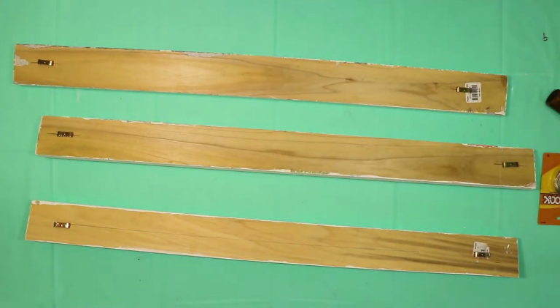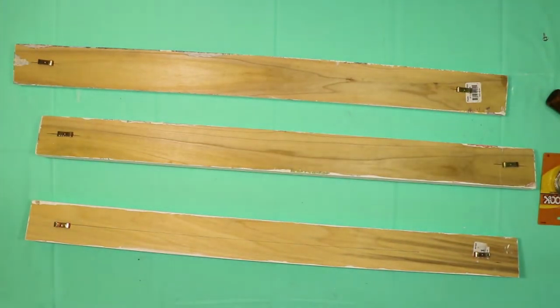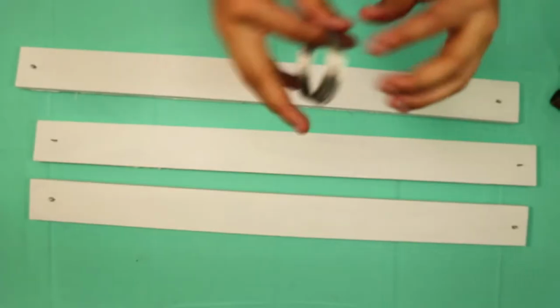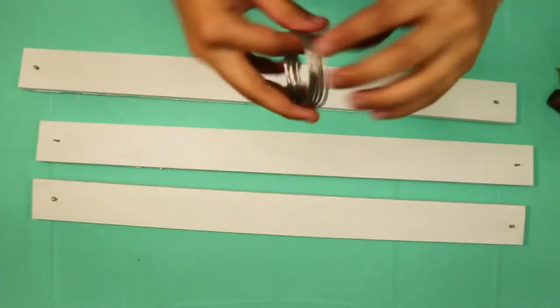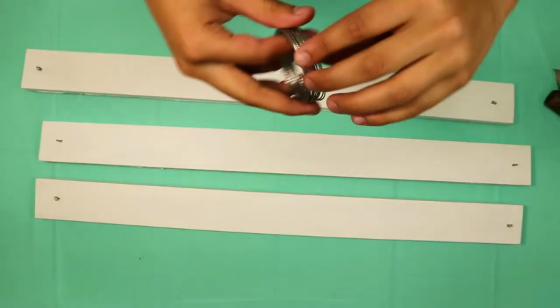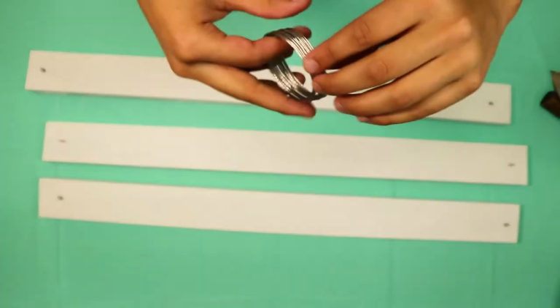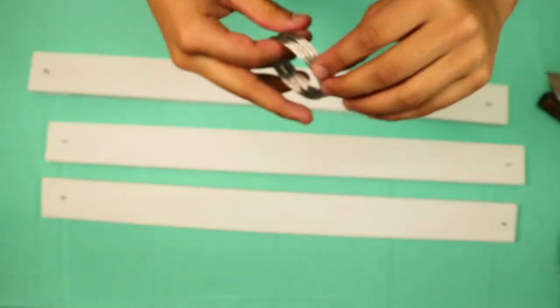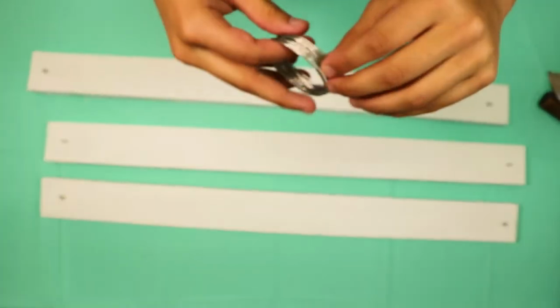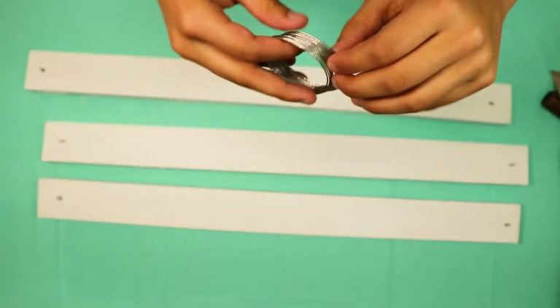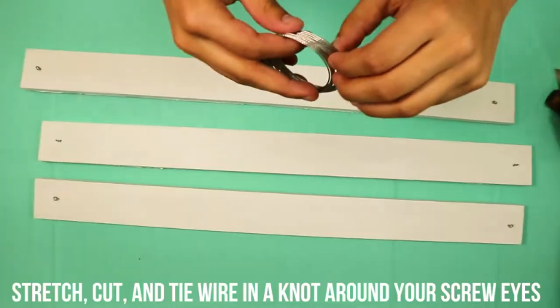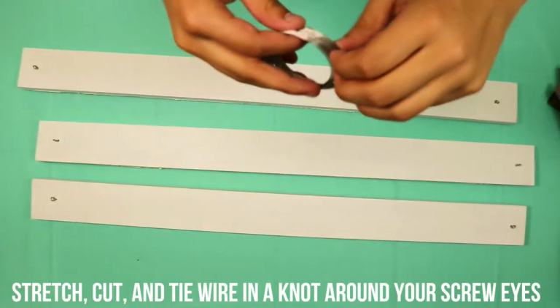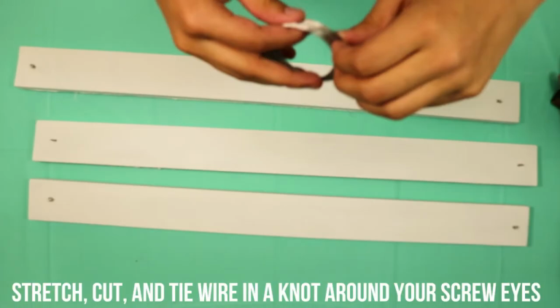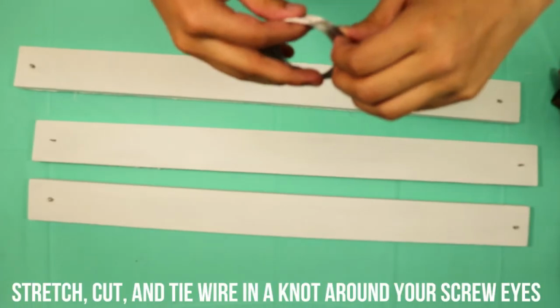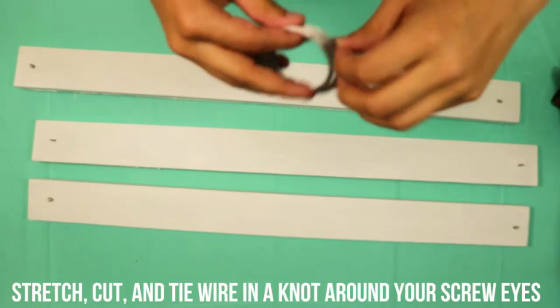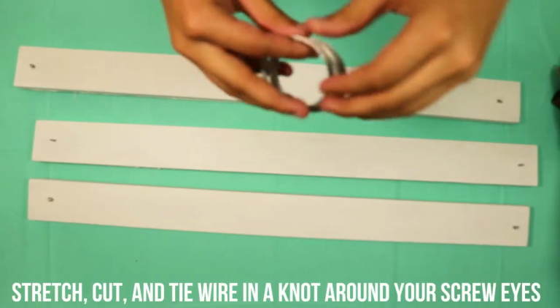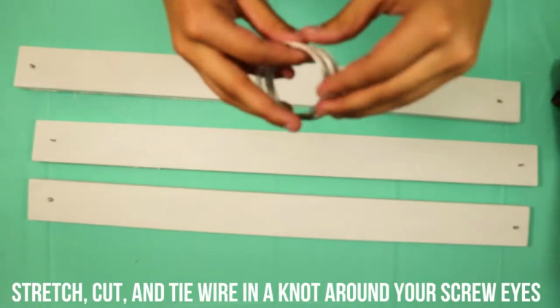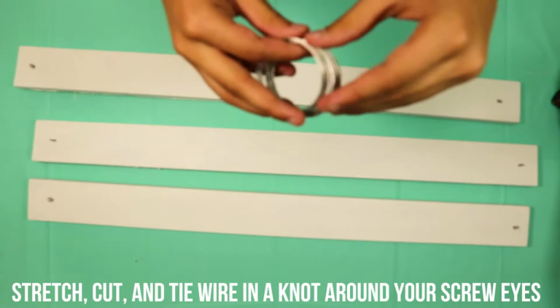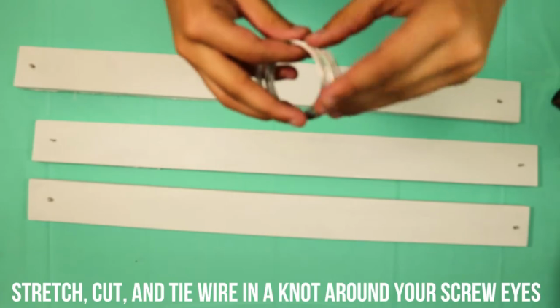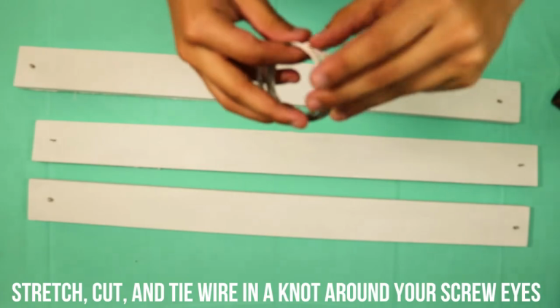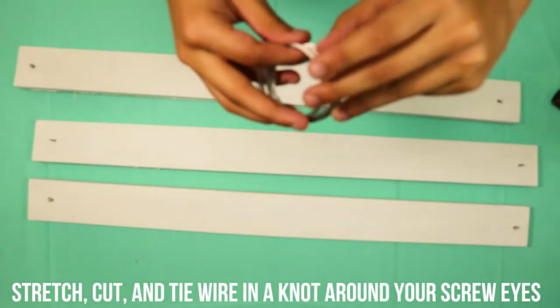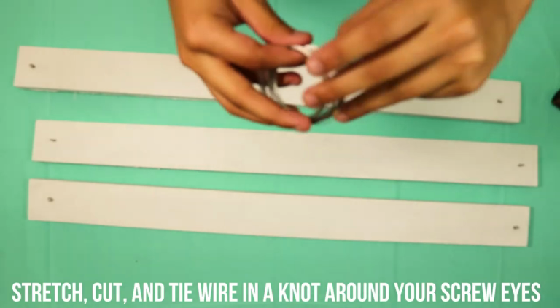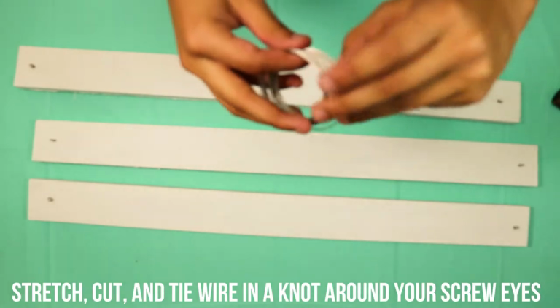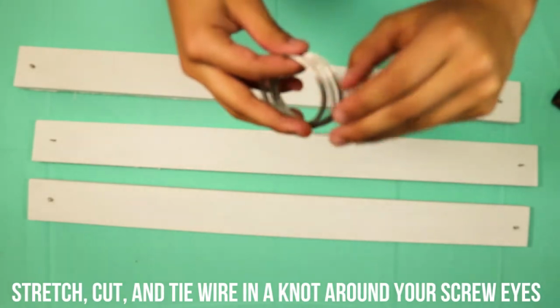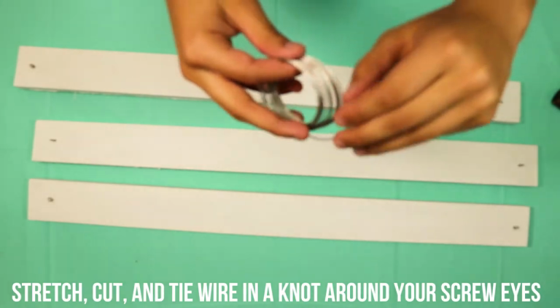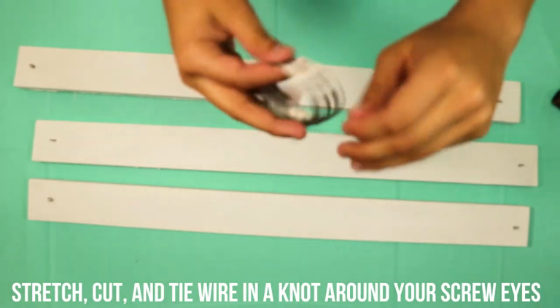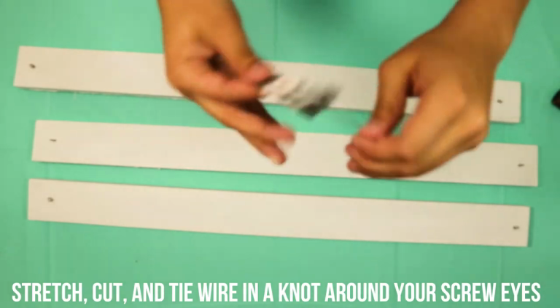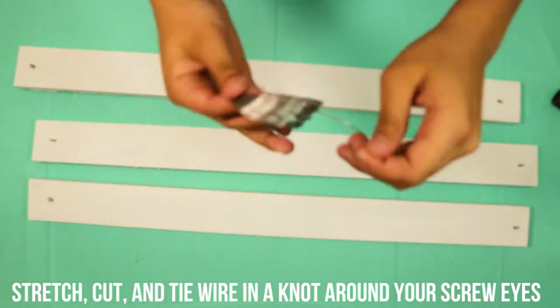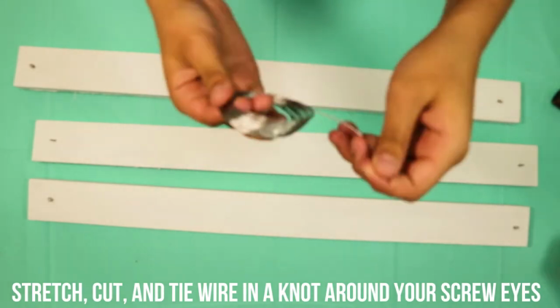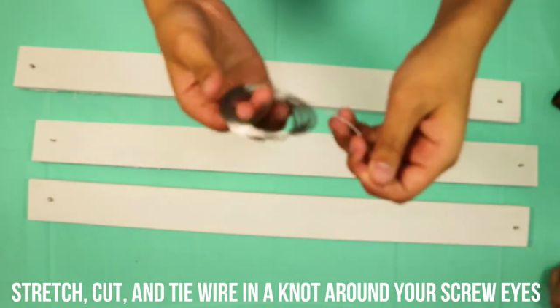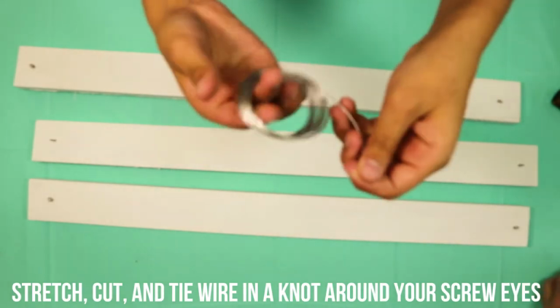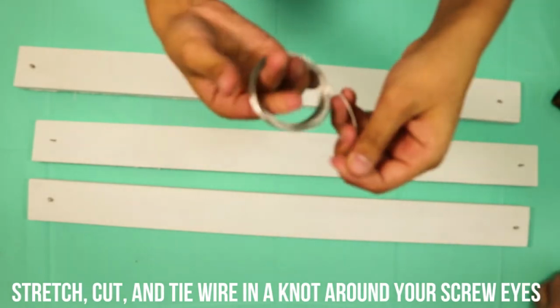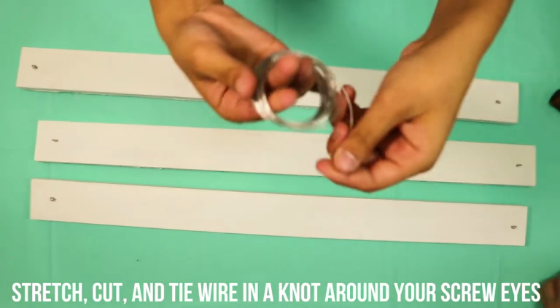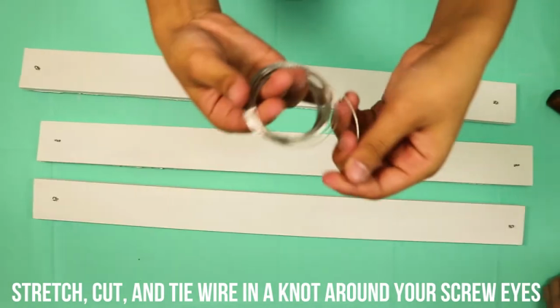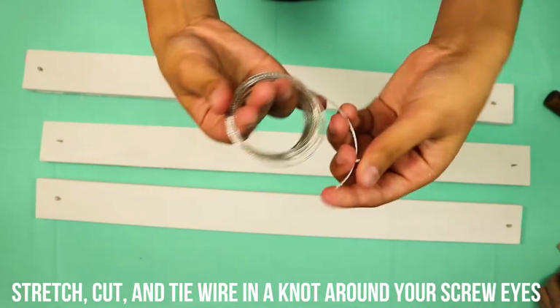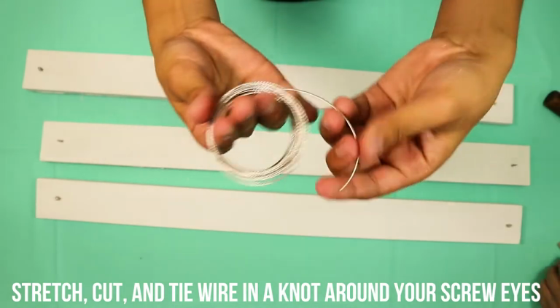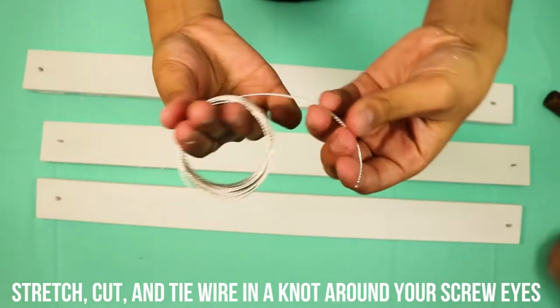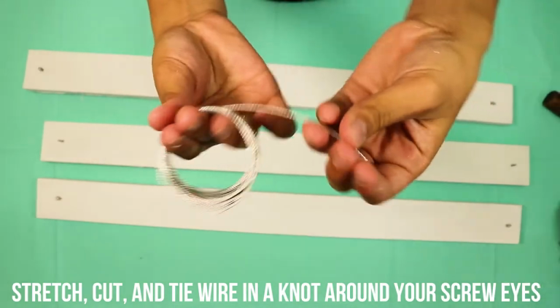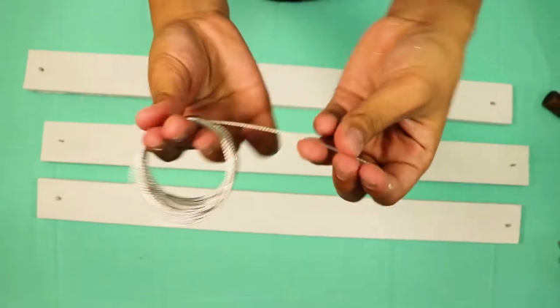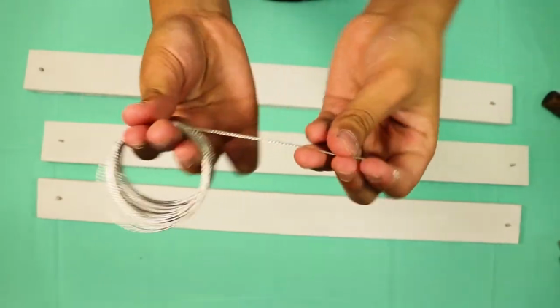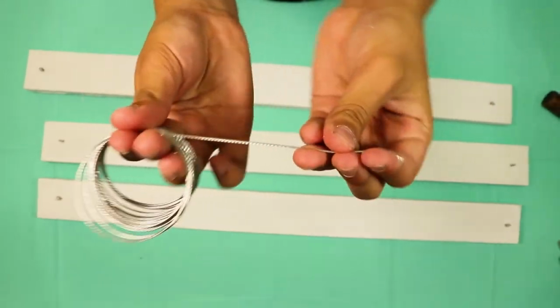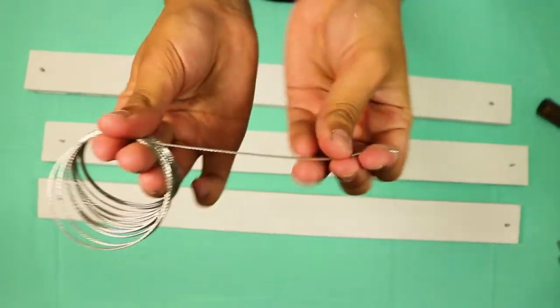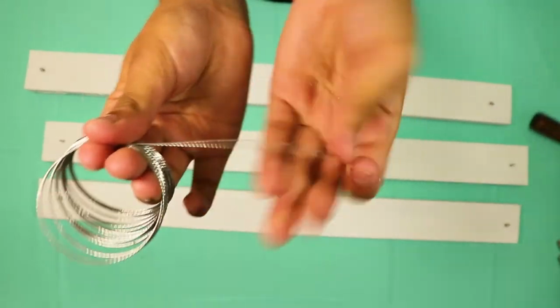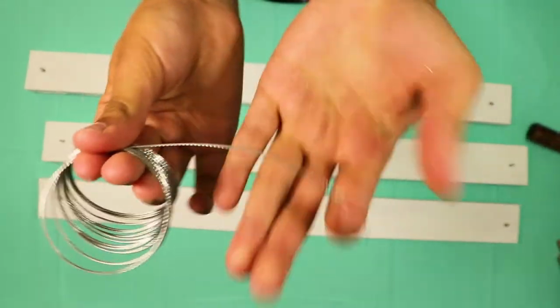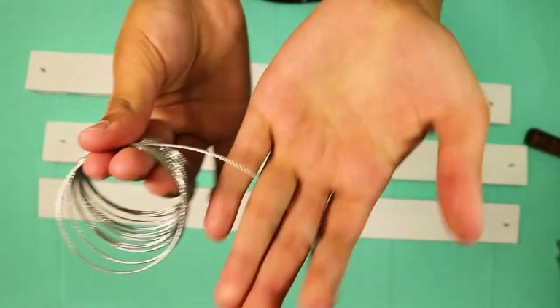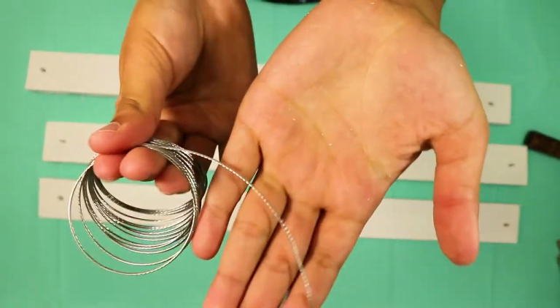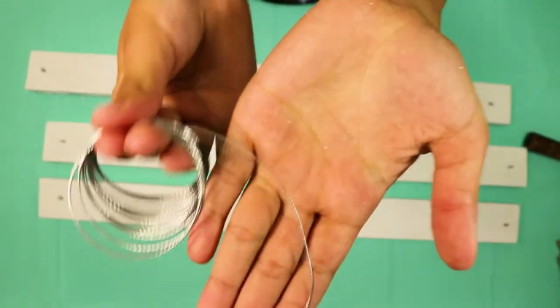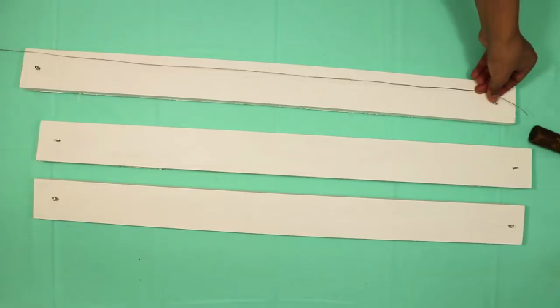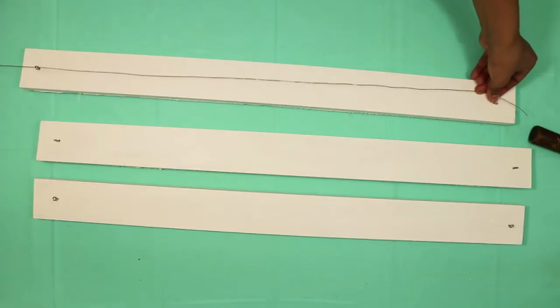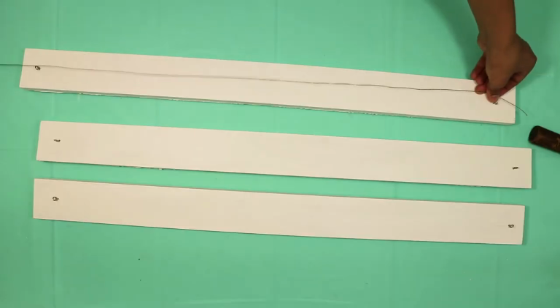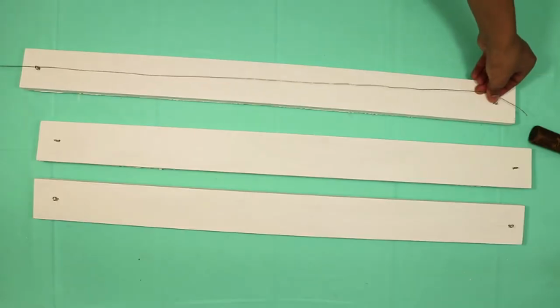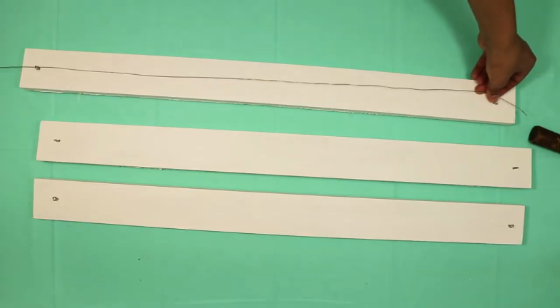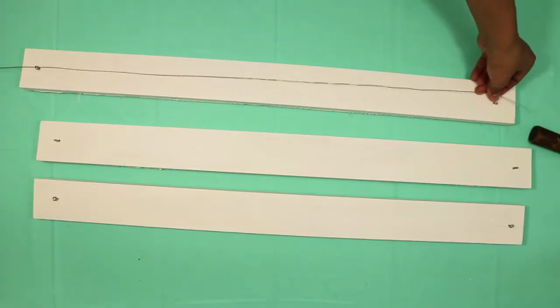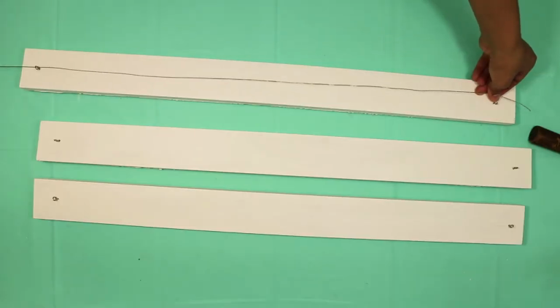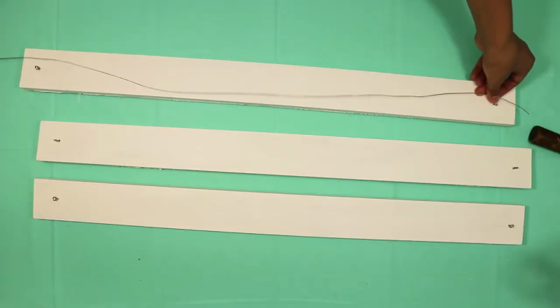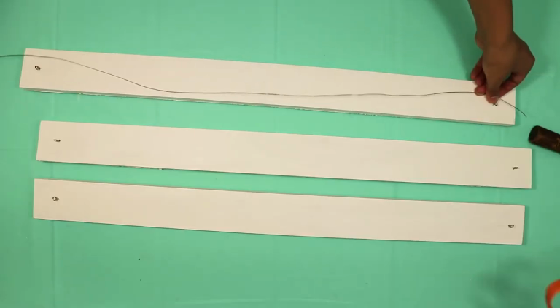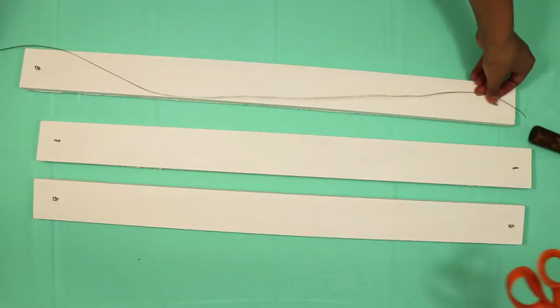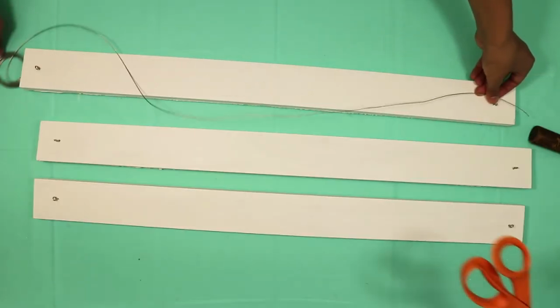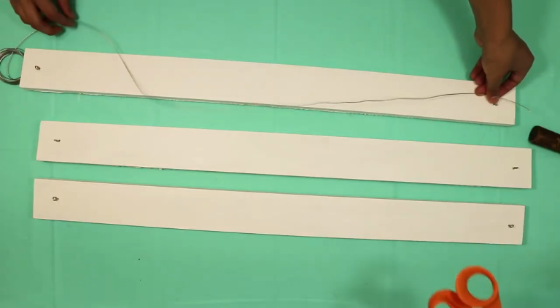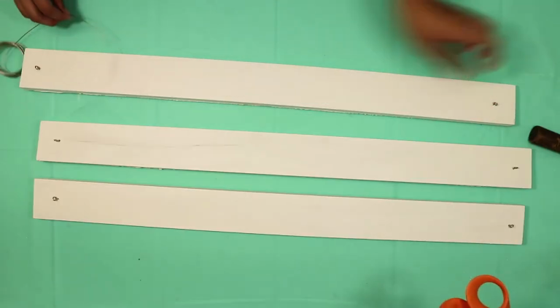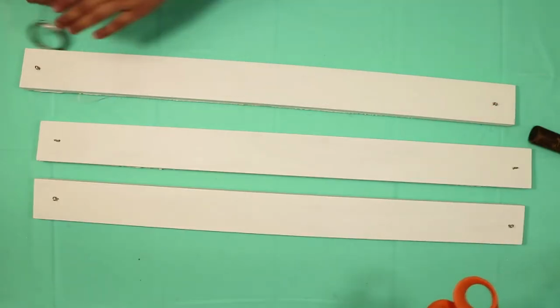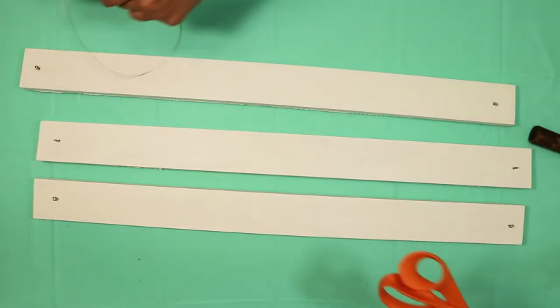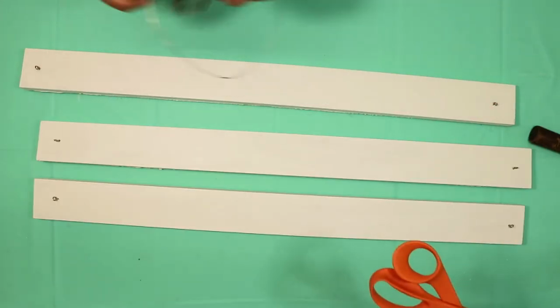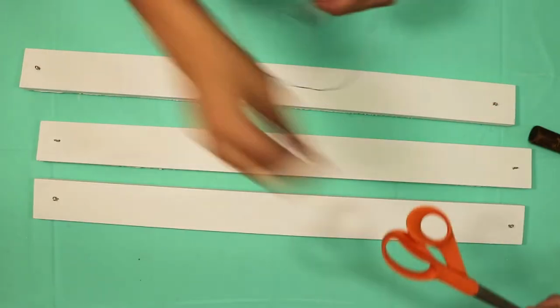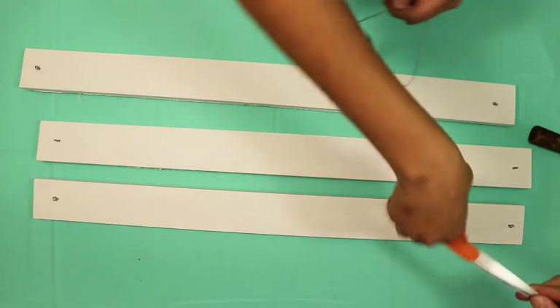Tie the end of the wire in a knot around the screw eyes. Your wire should be straight and tight.